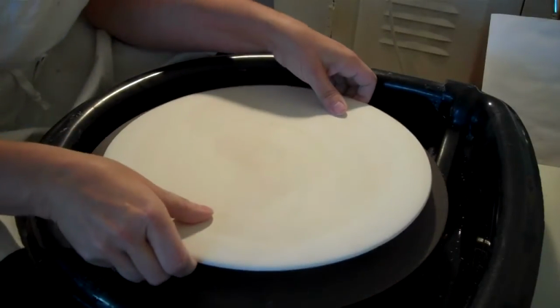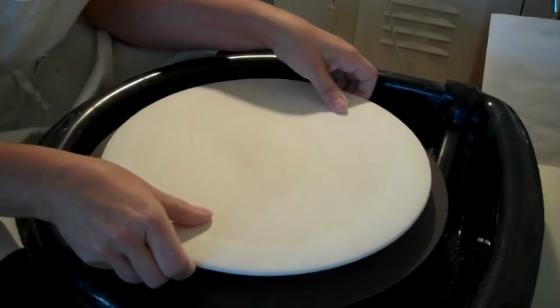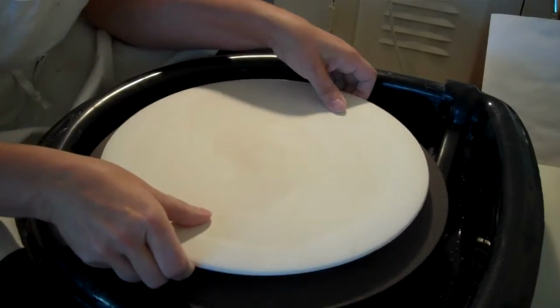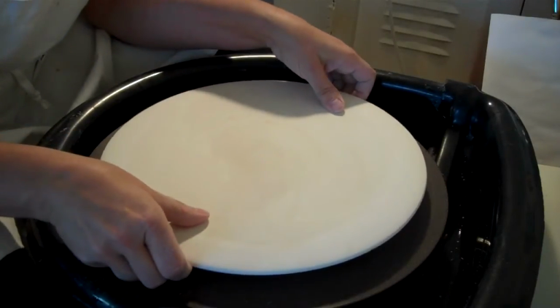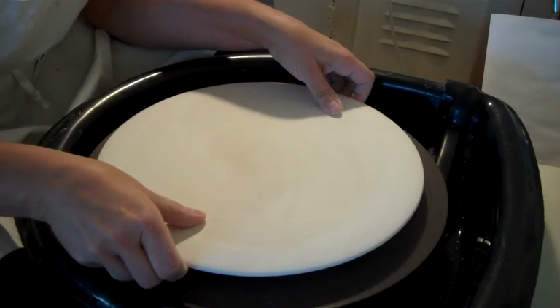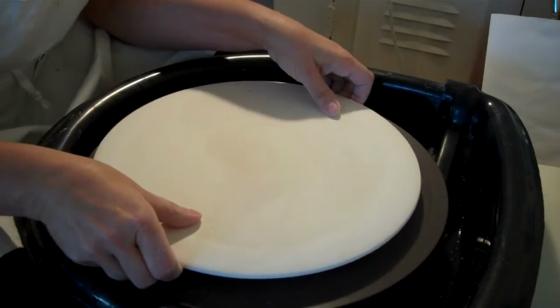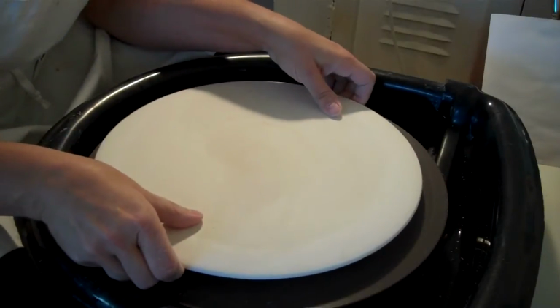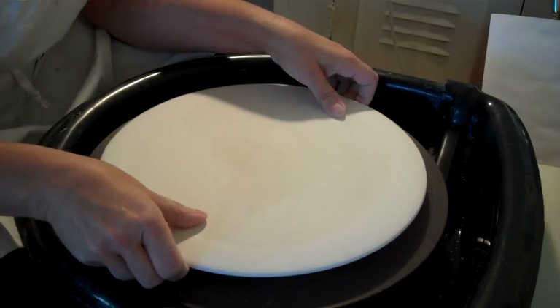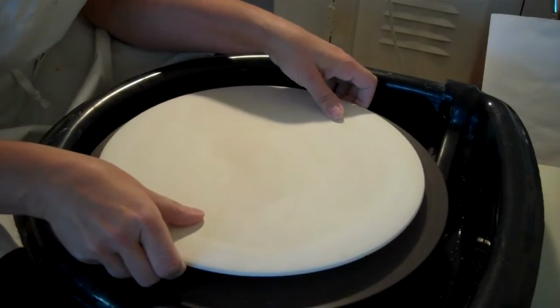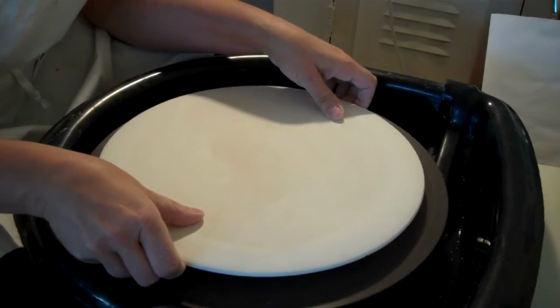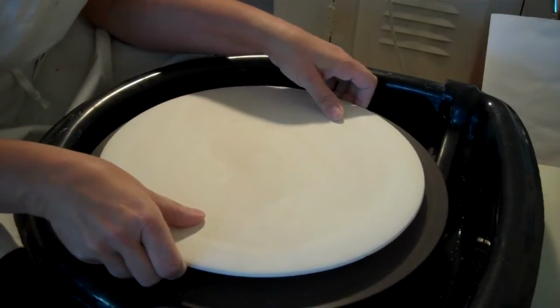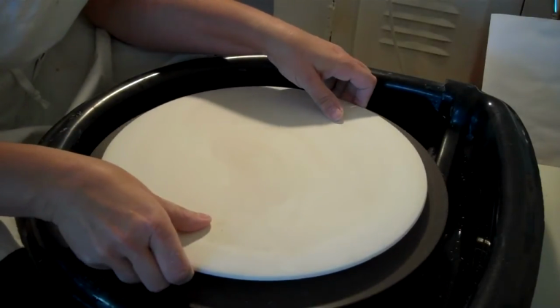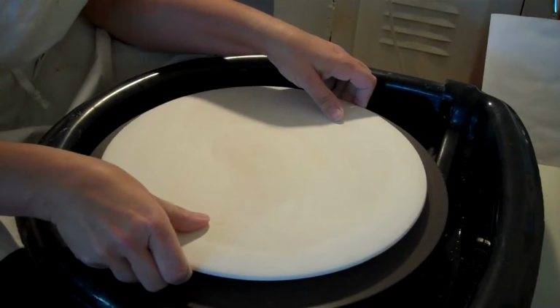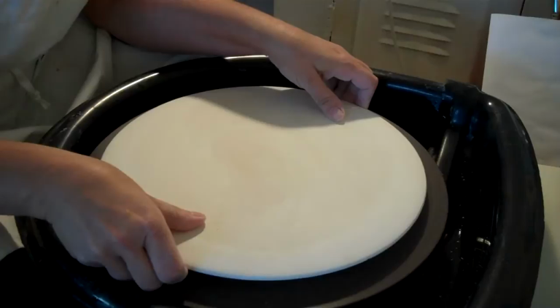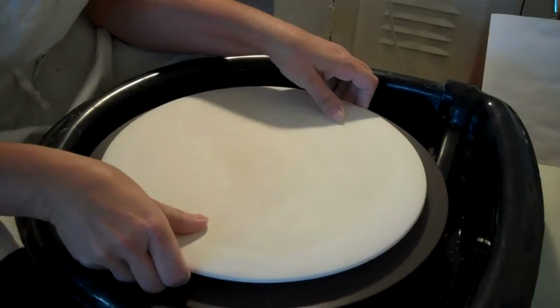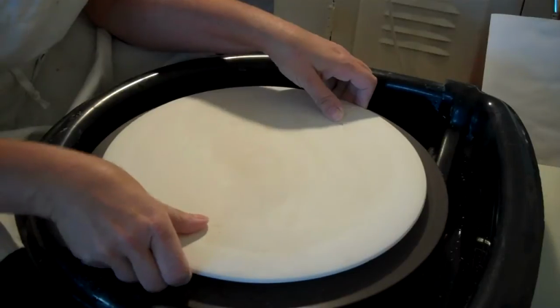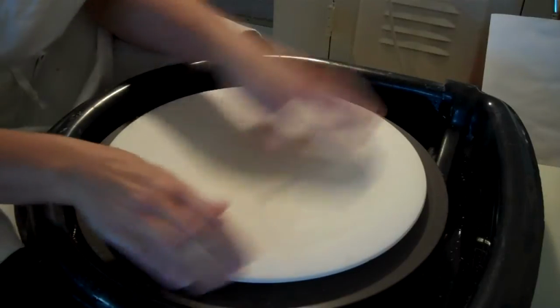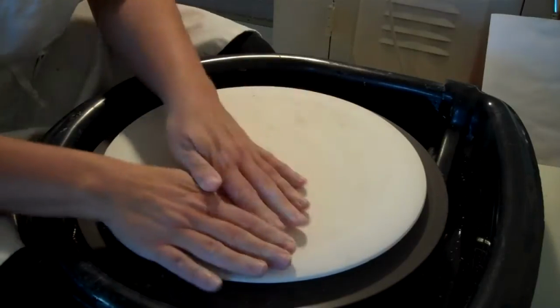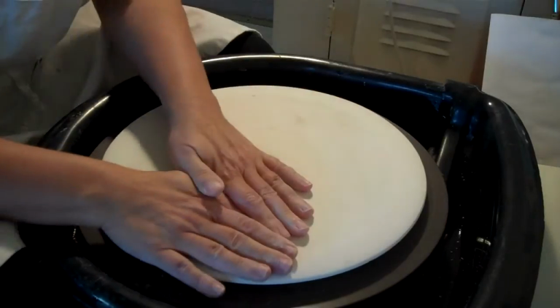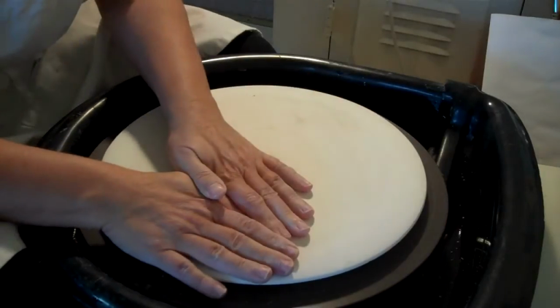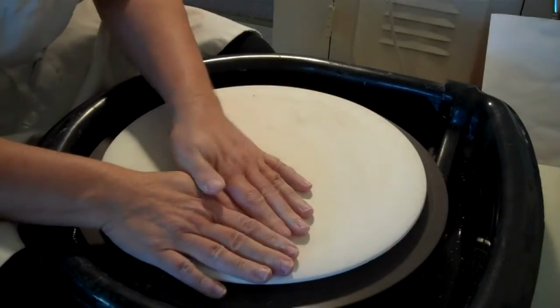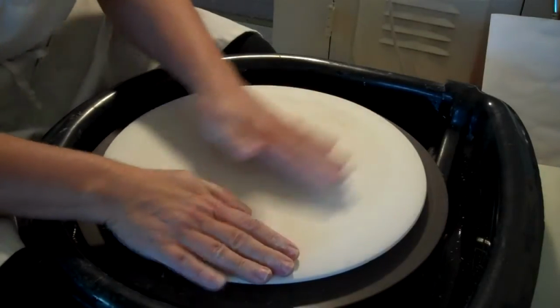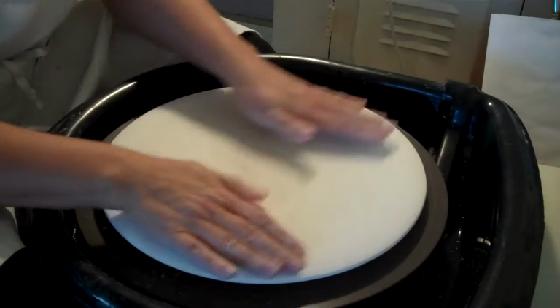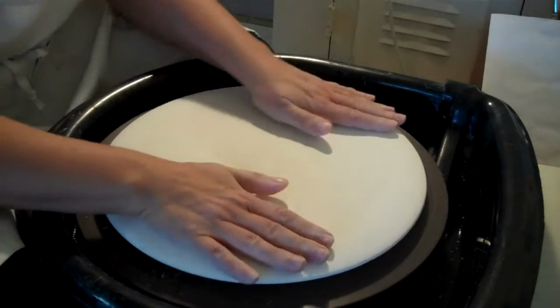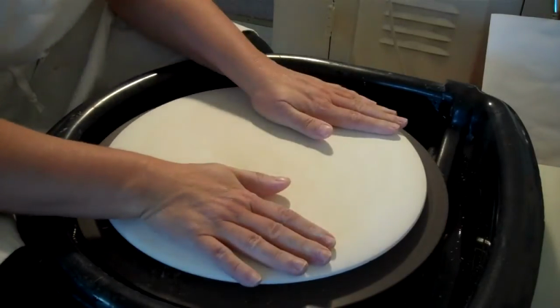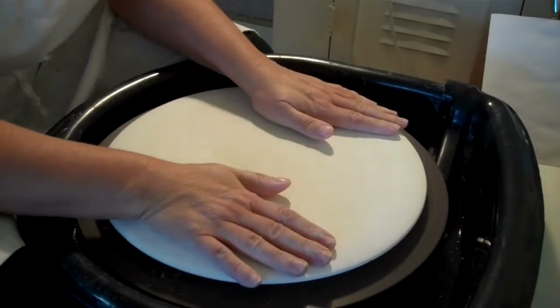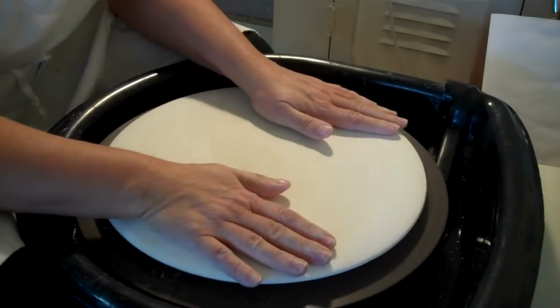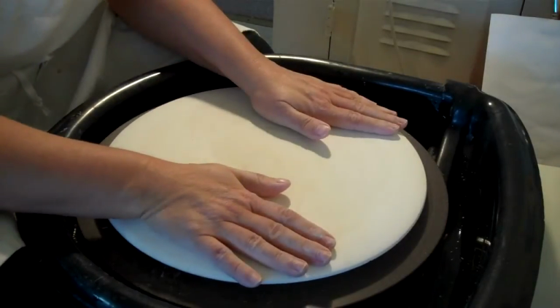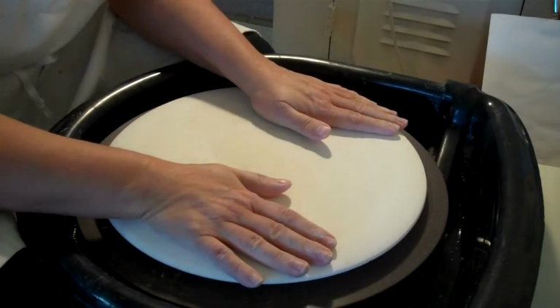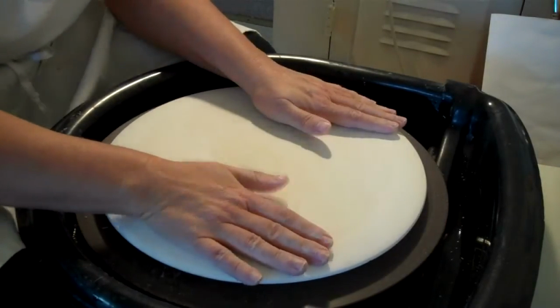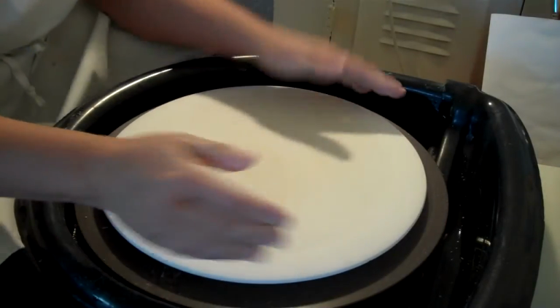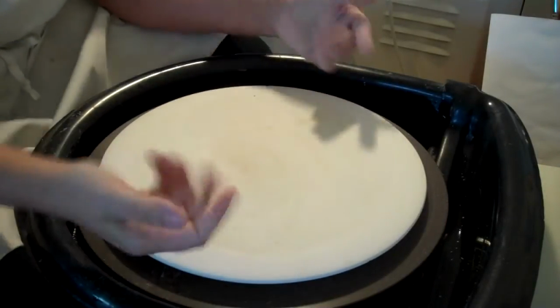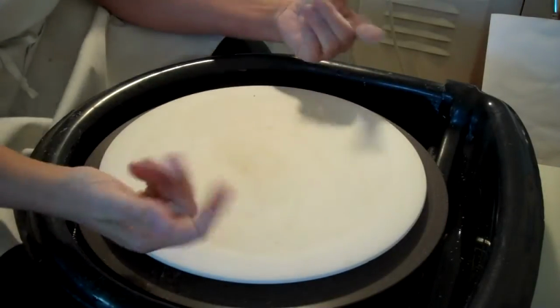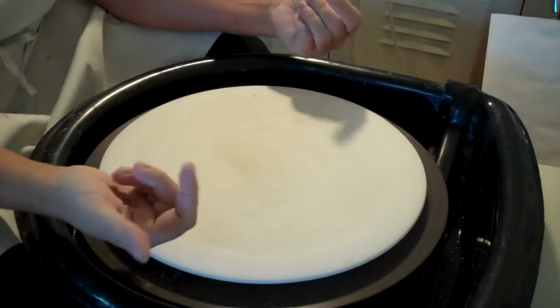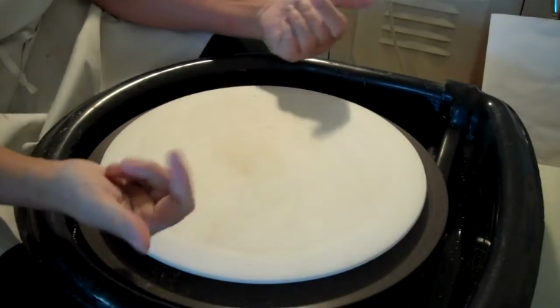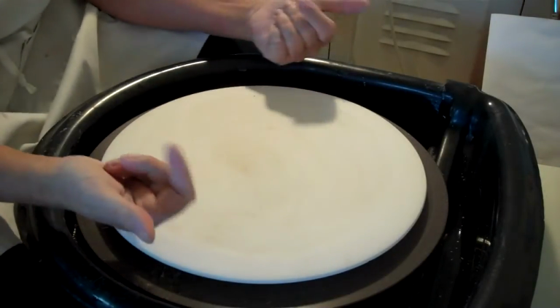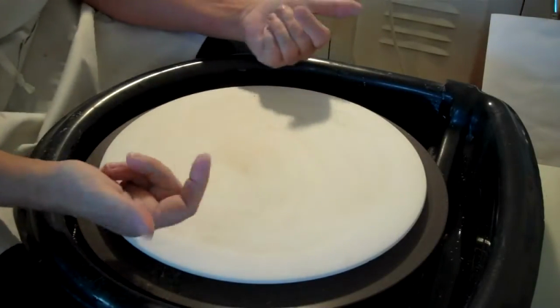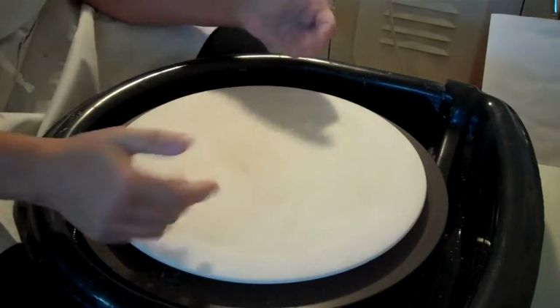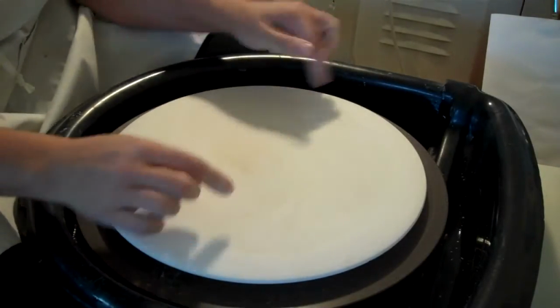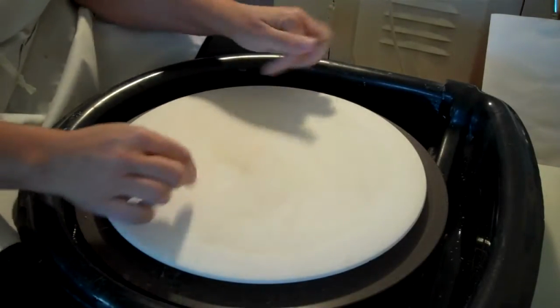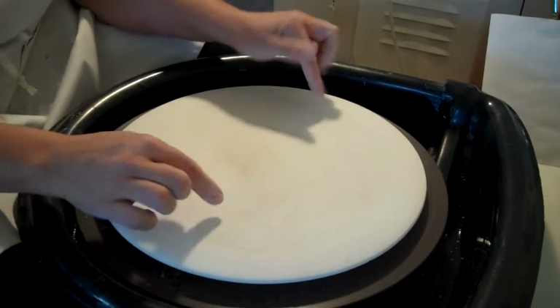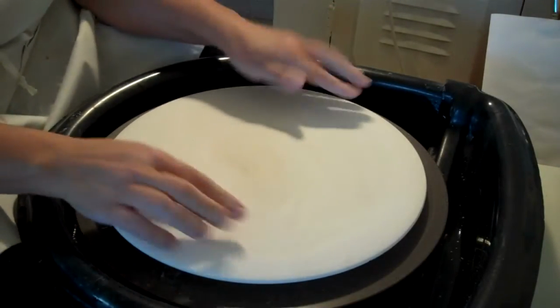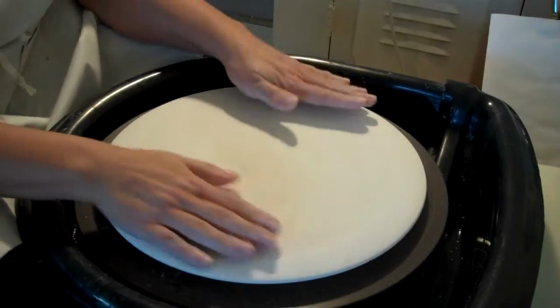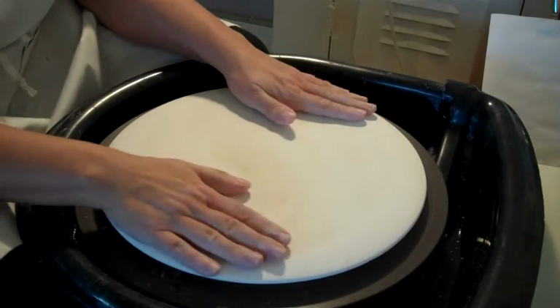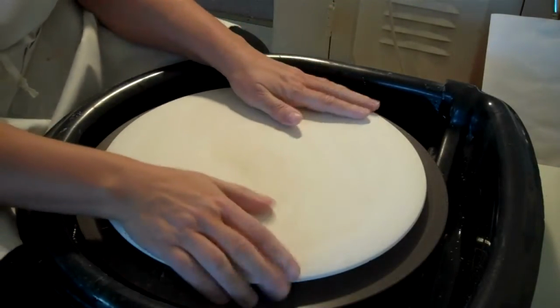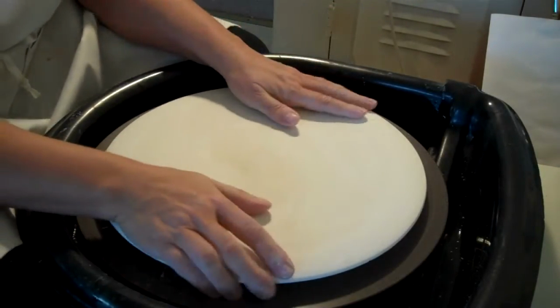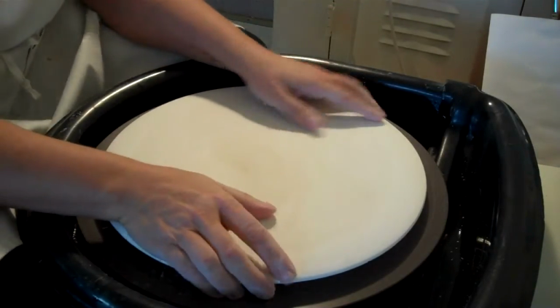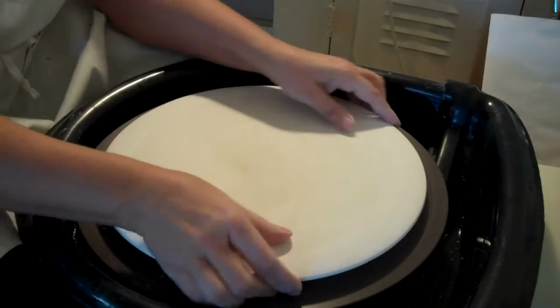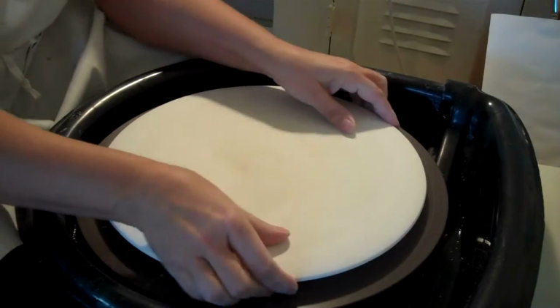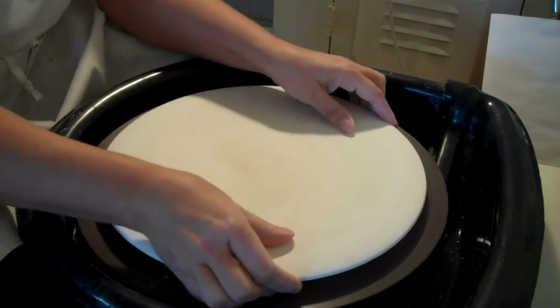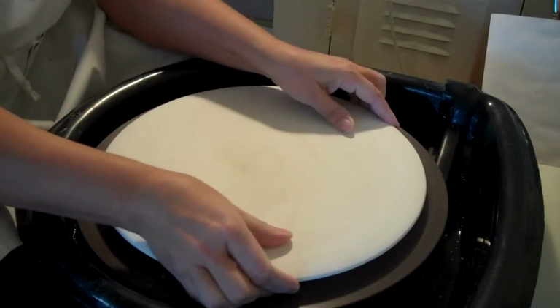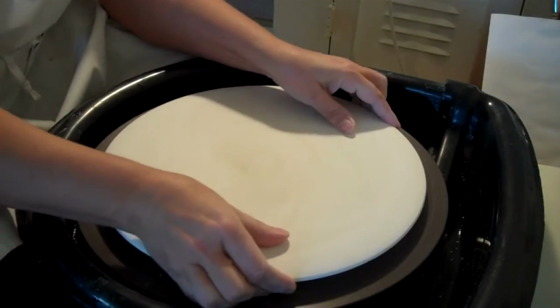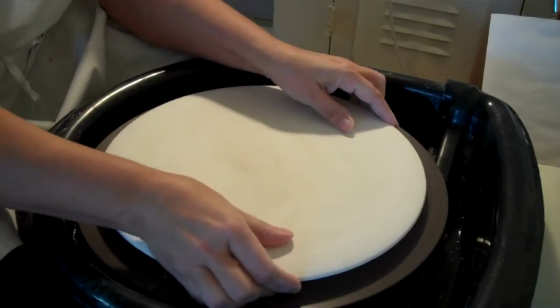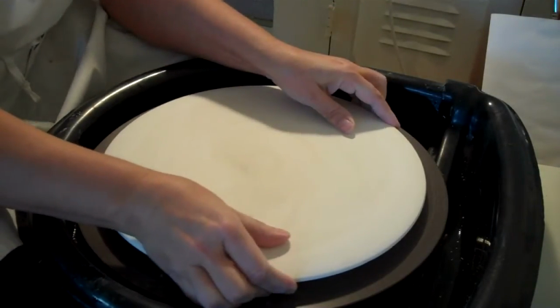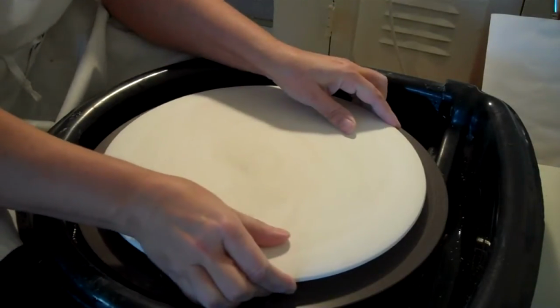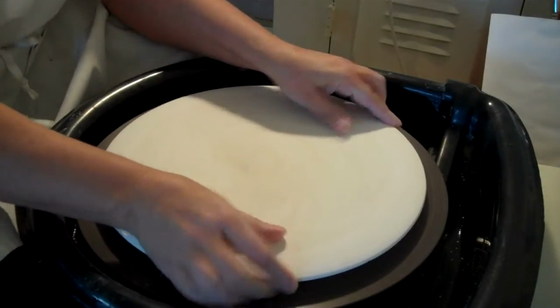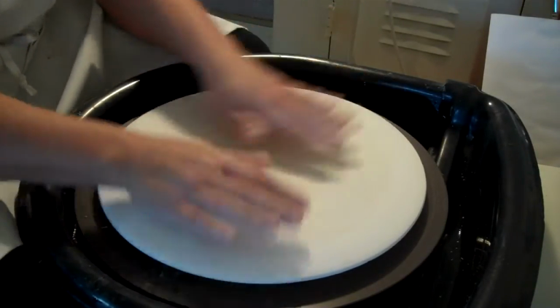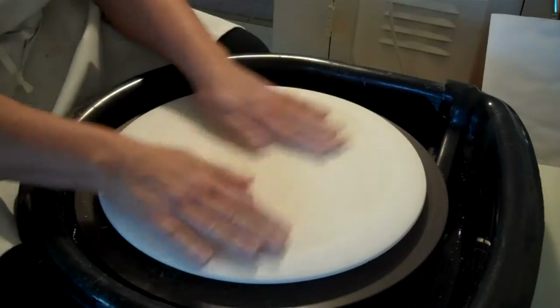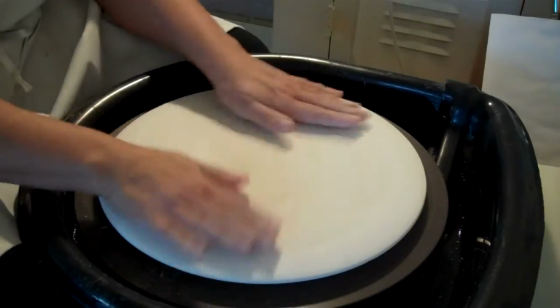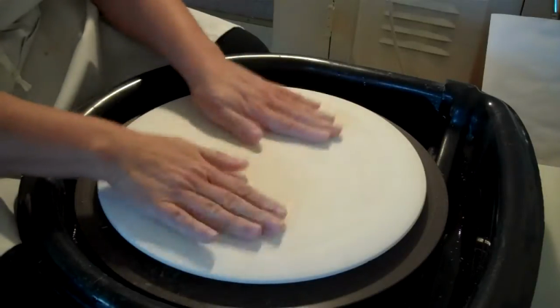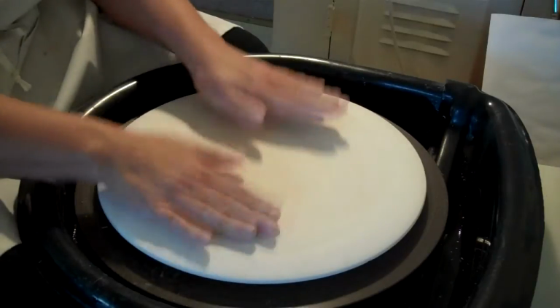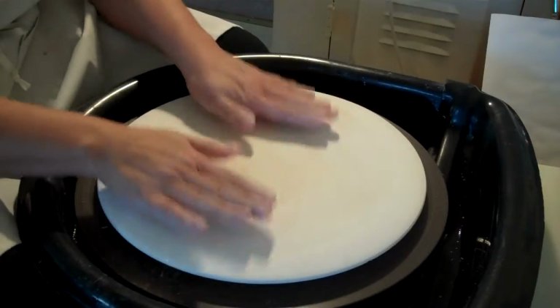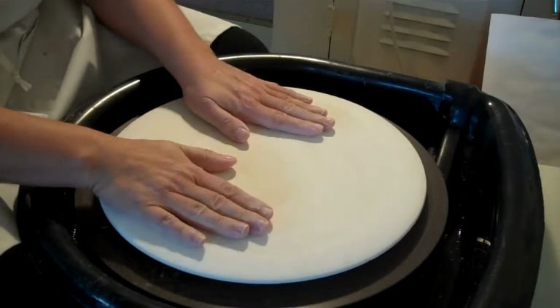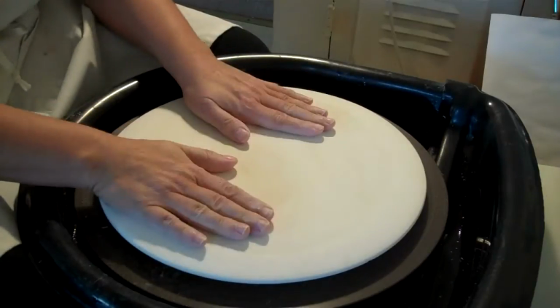Did I do it right? Does it feel right? It's rubberized — those little circles are rubberized. It's on there pretty secure.